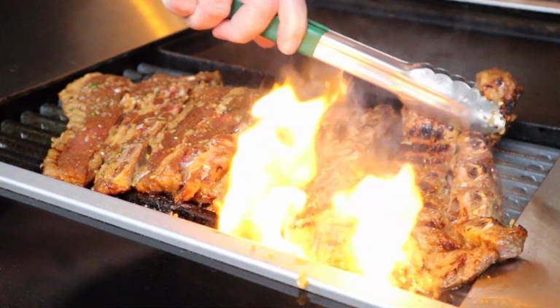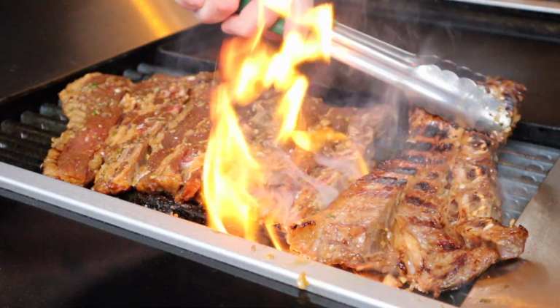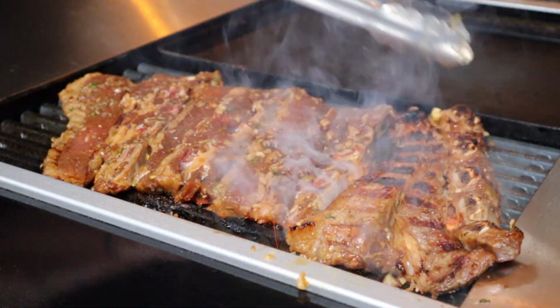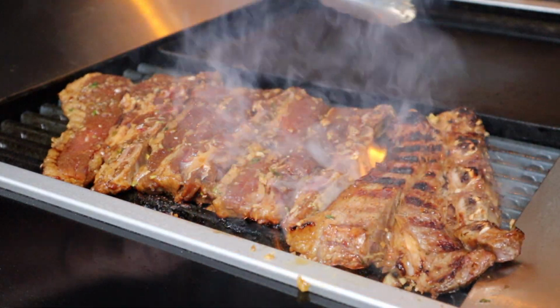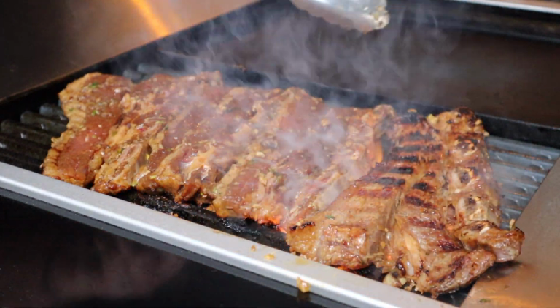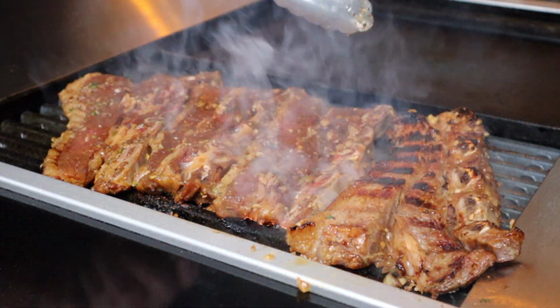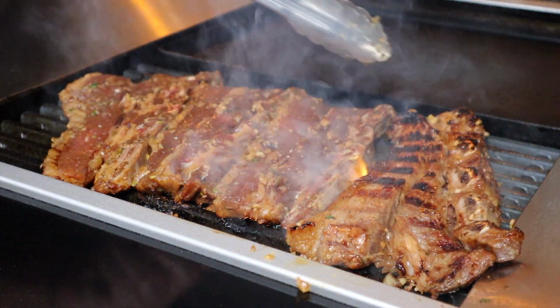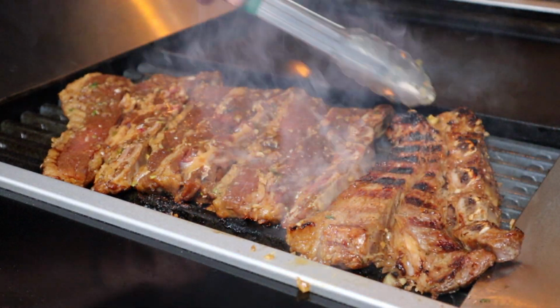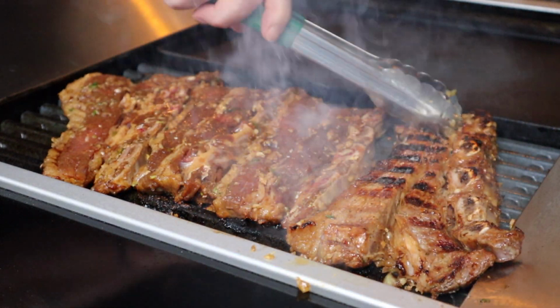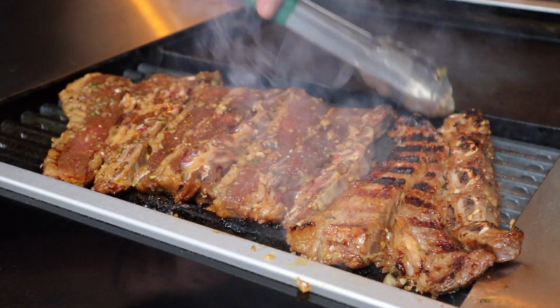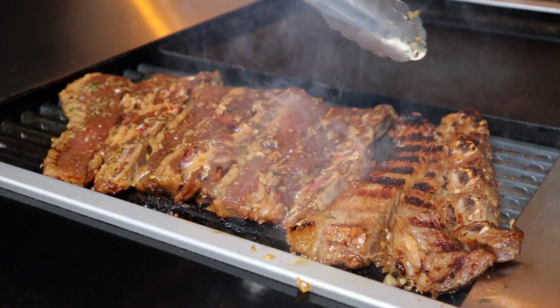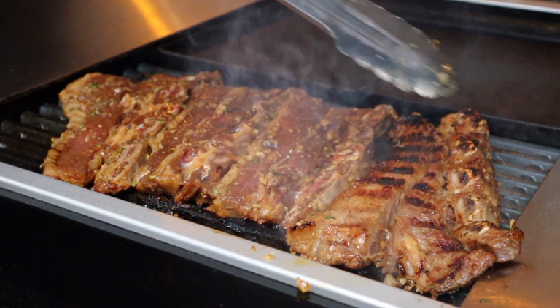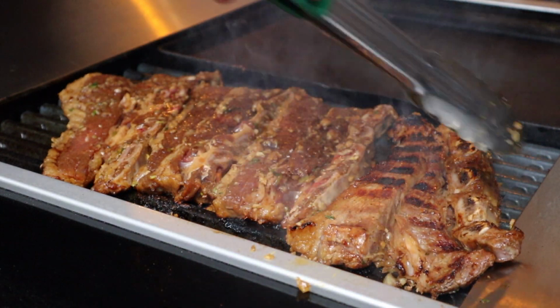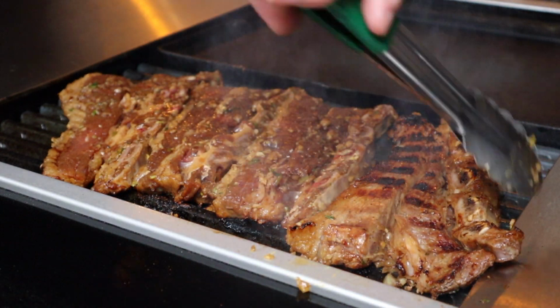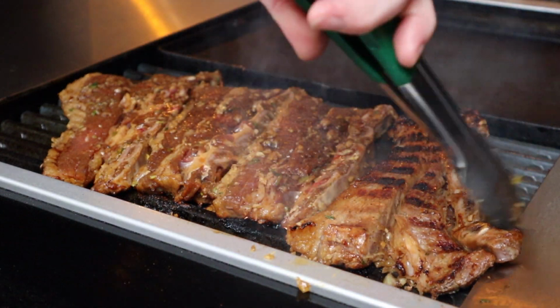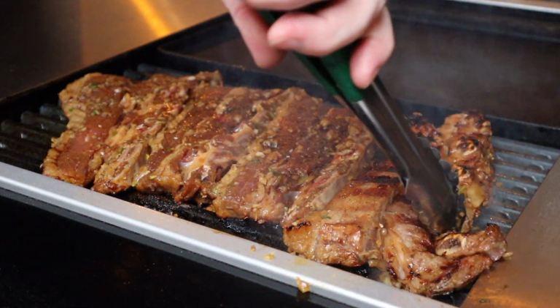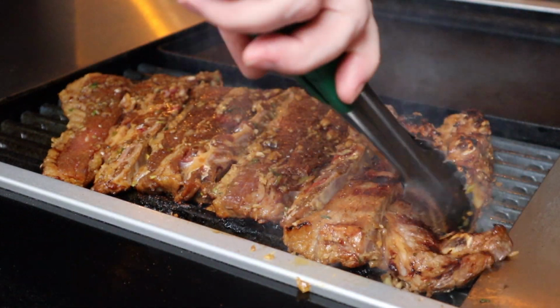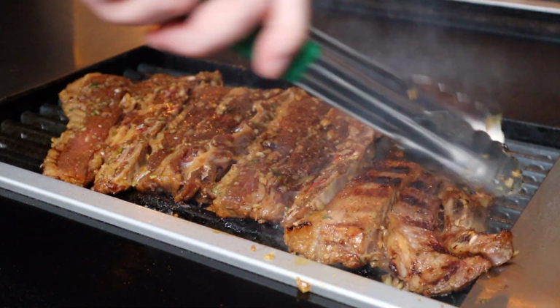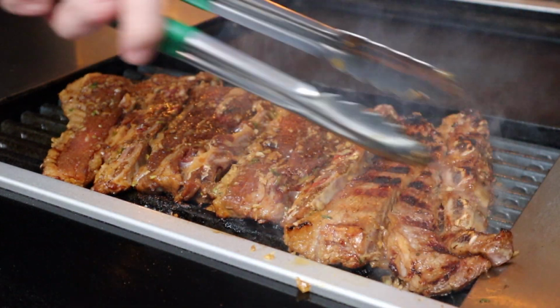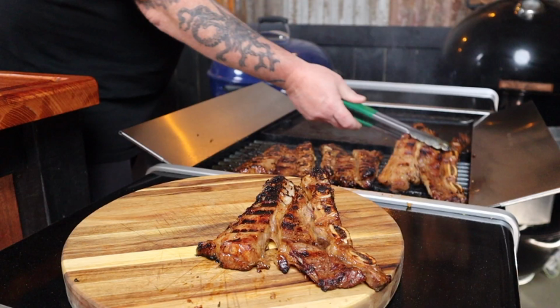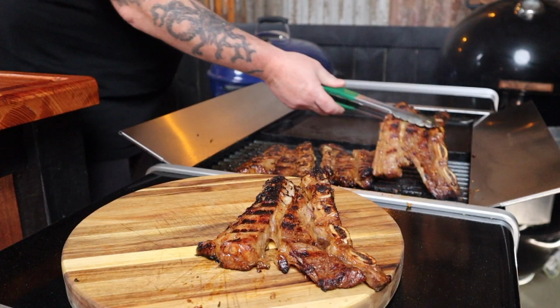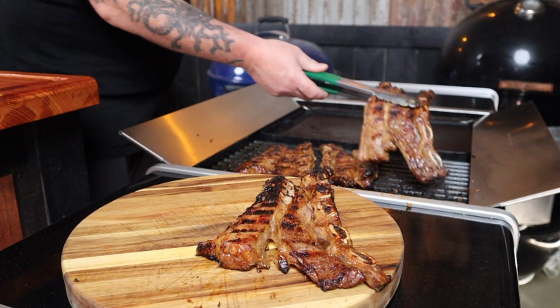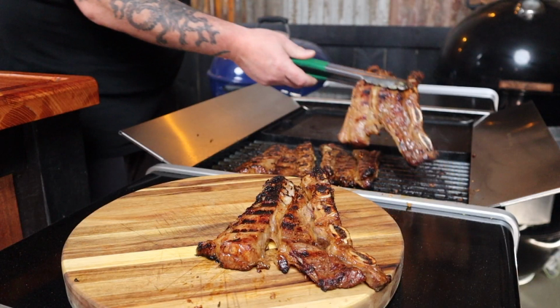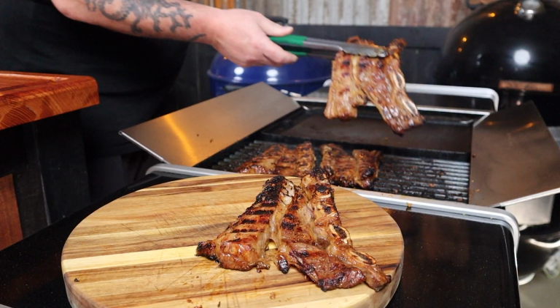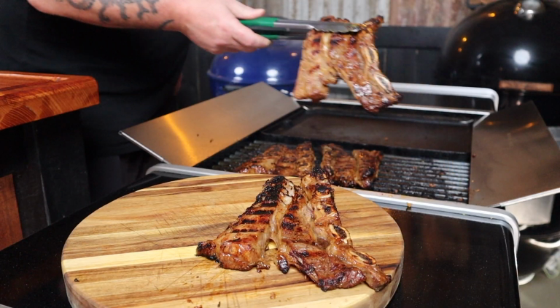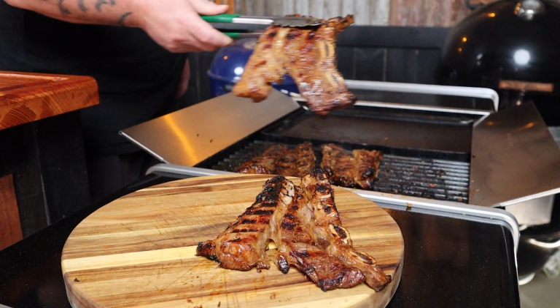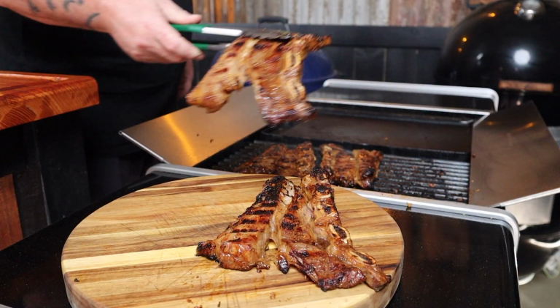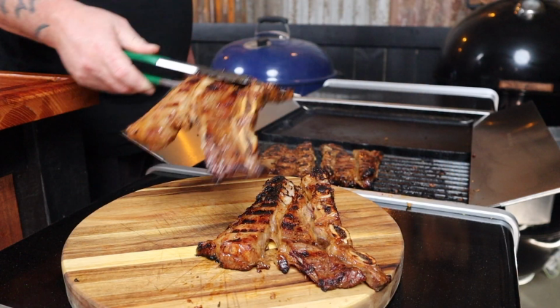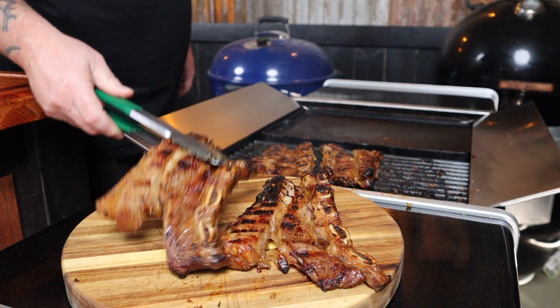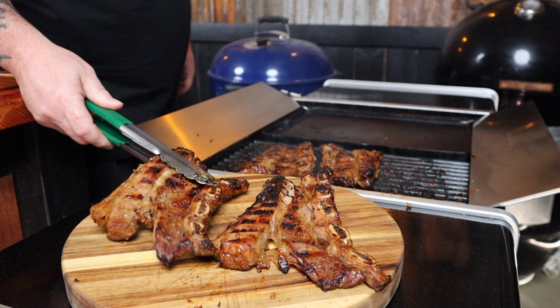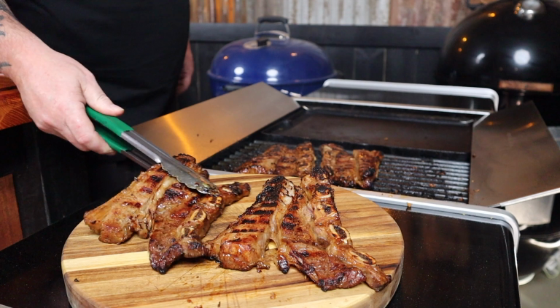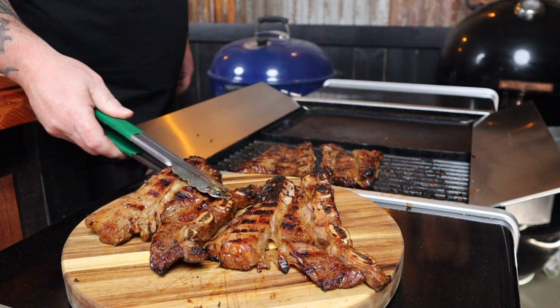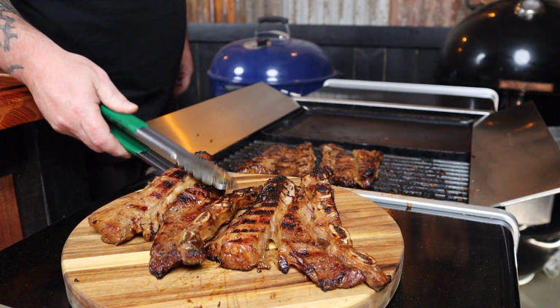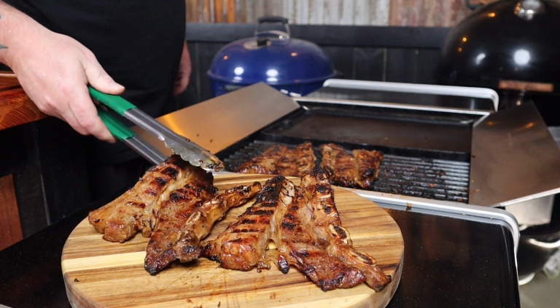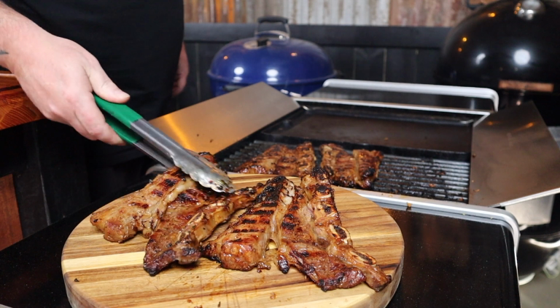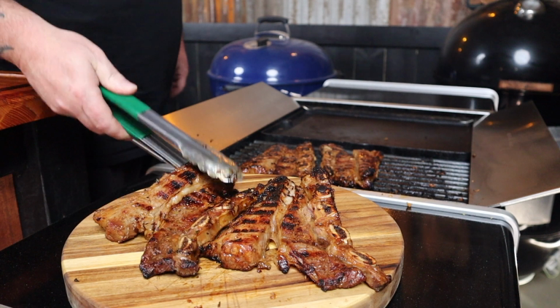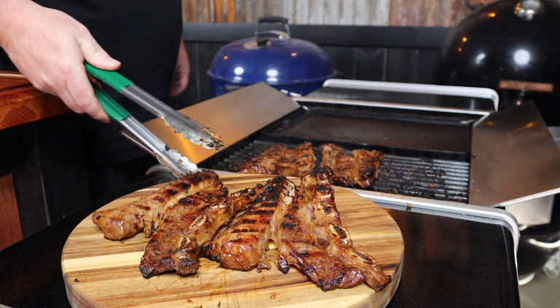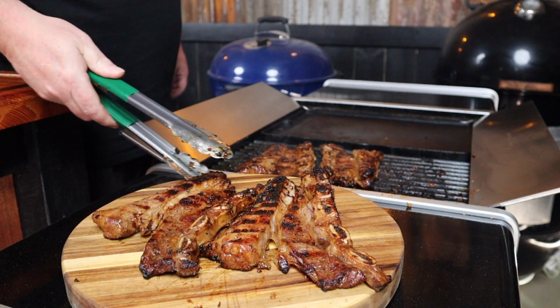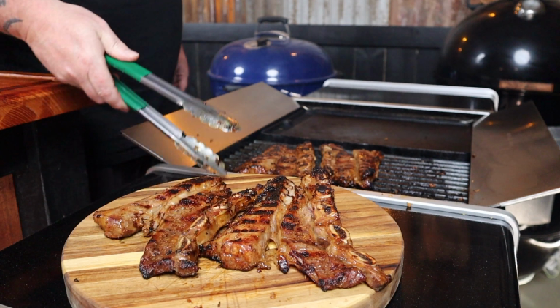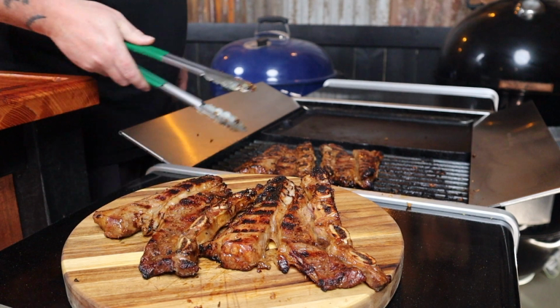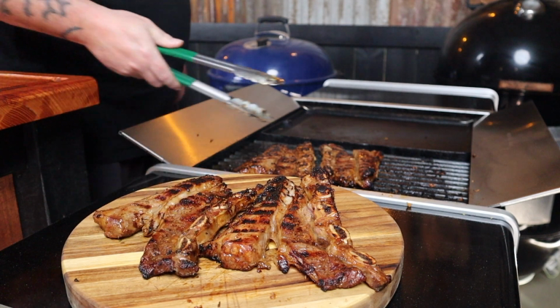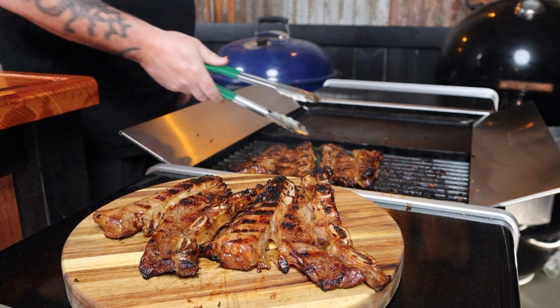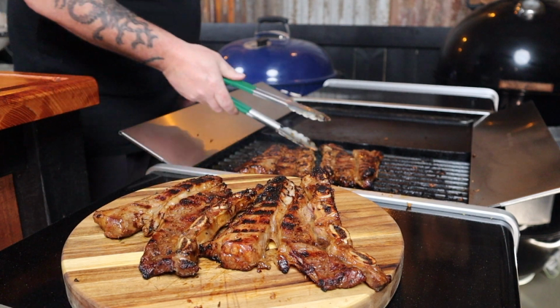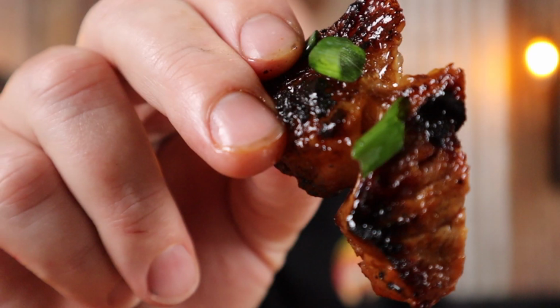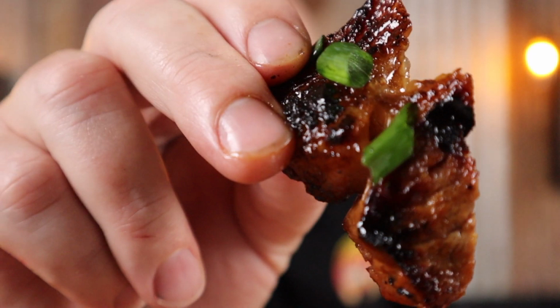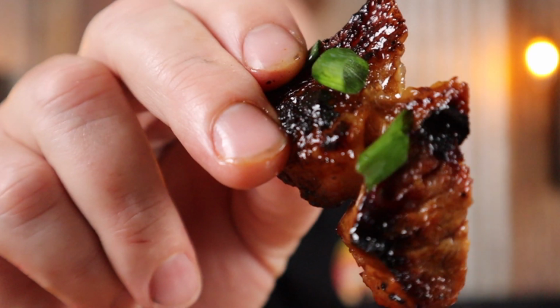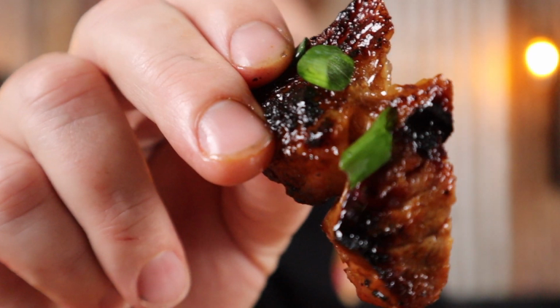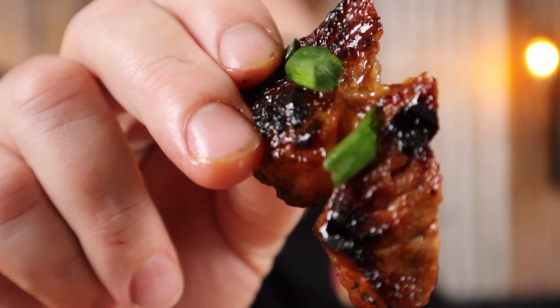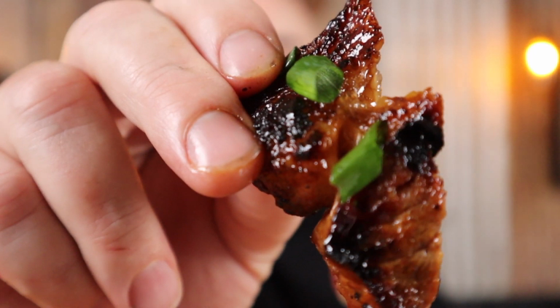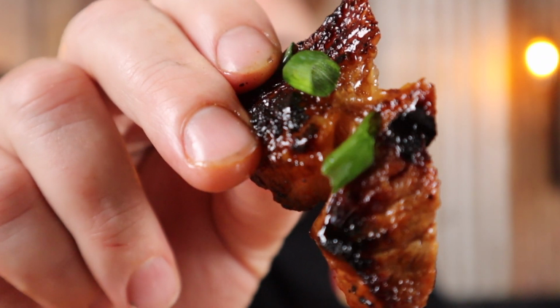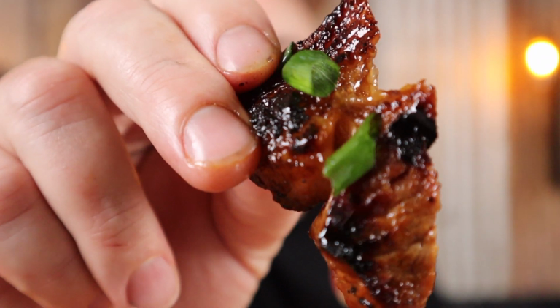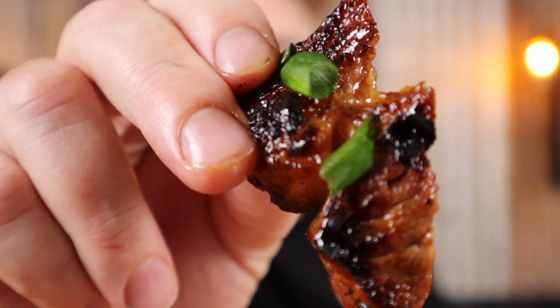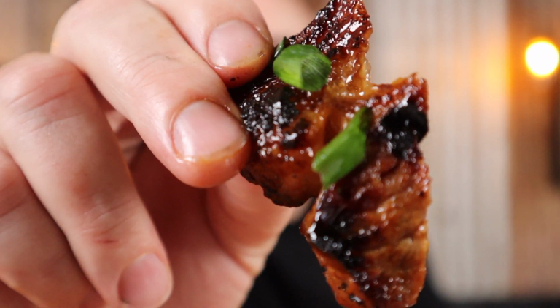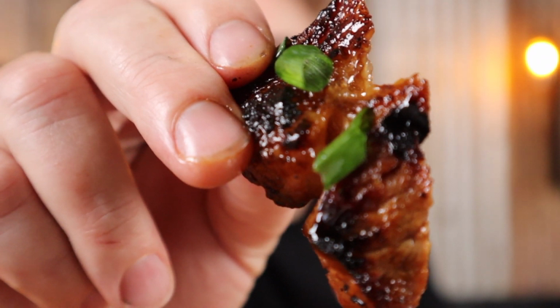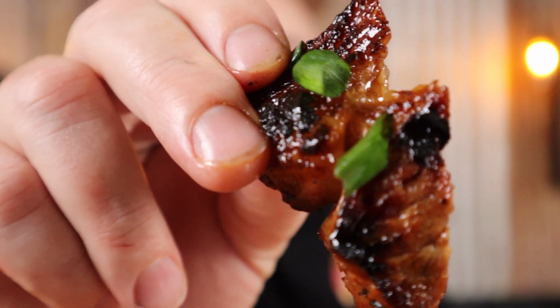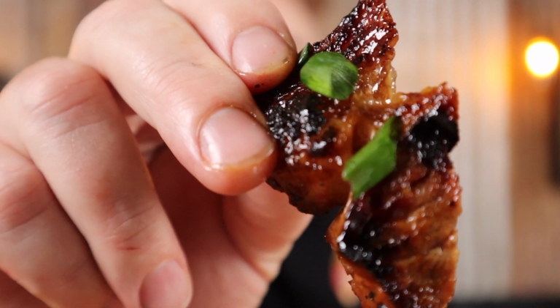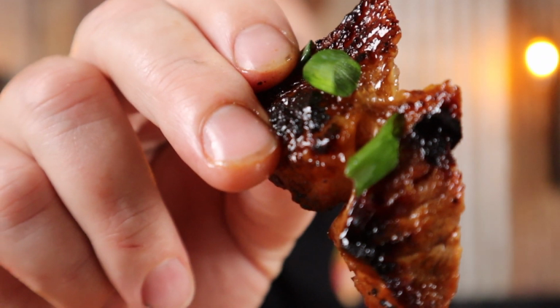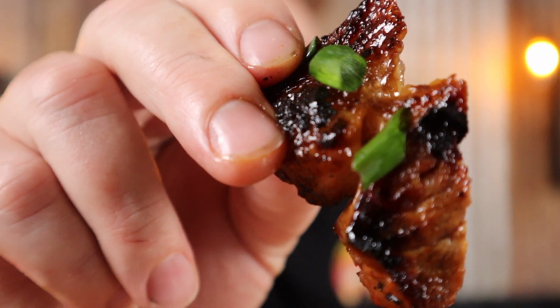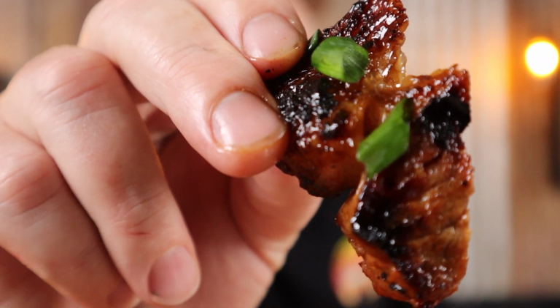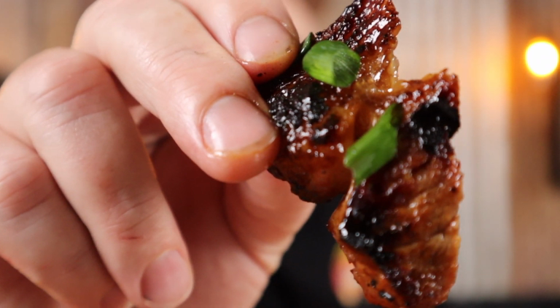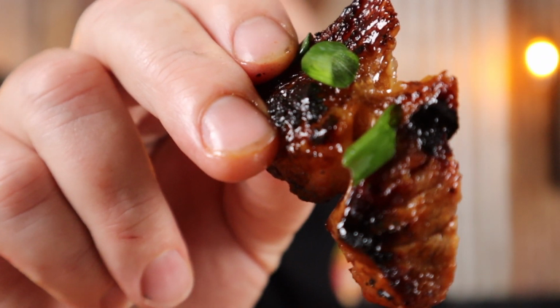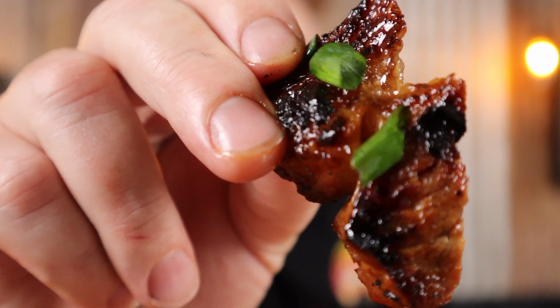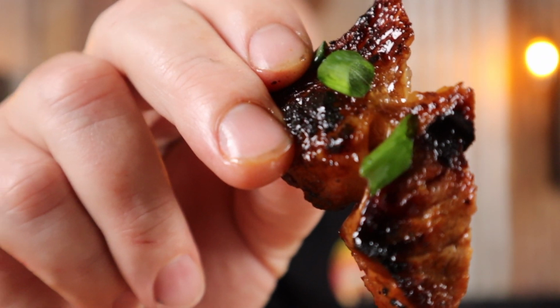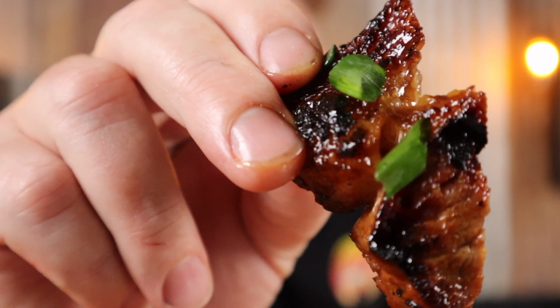Oh, look at that colour. Look at that gorgeous charring. And the colour — look at that colour.